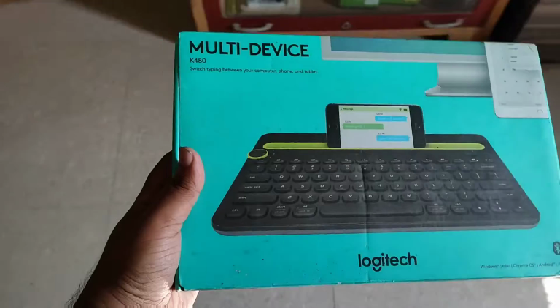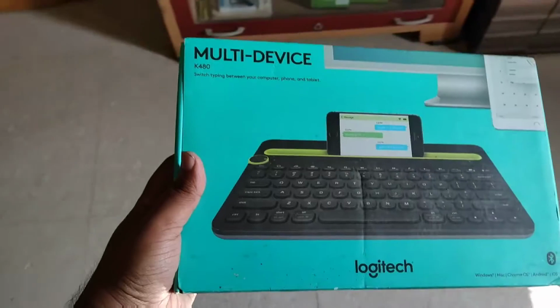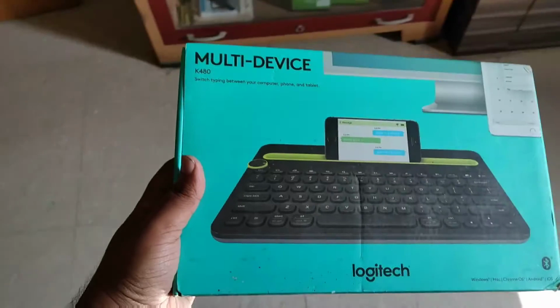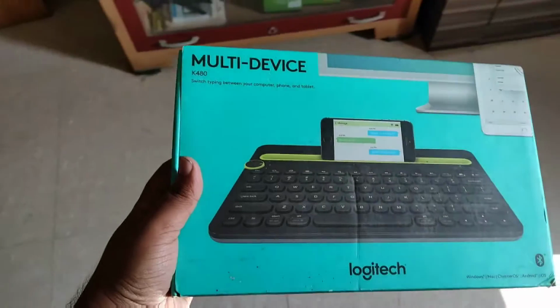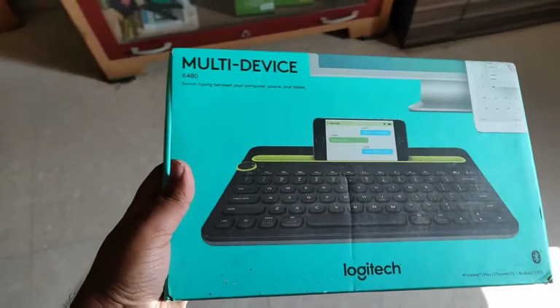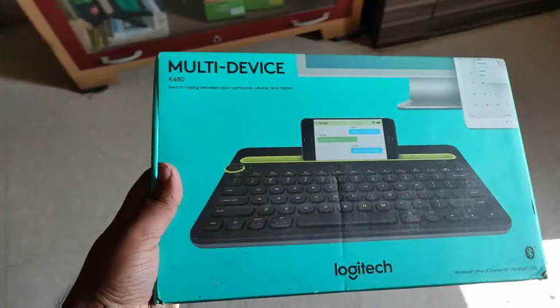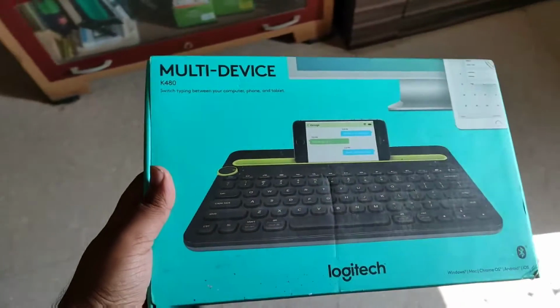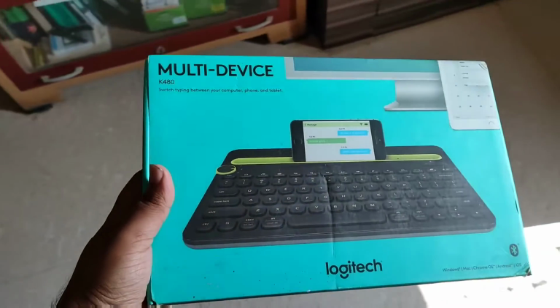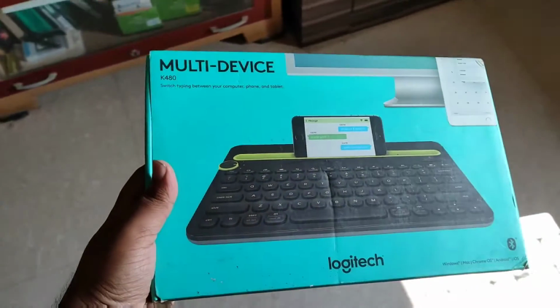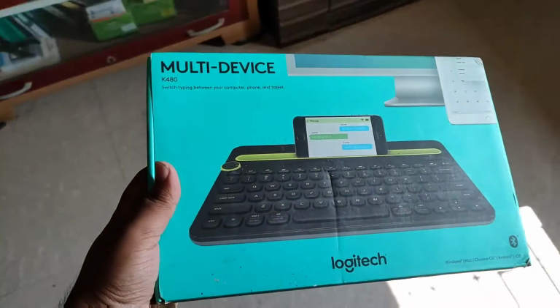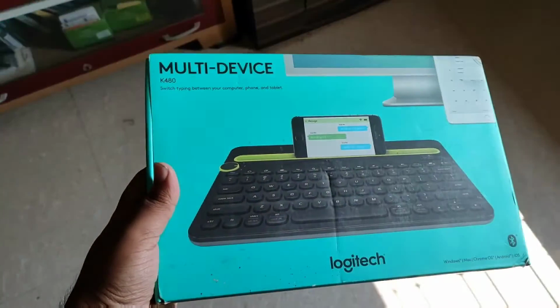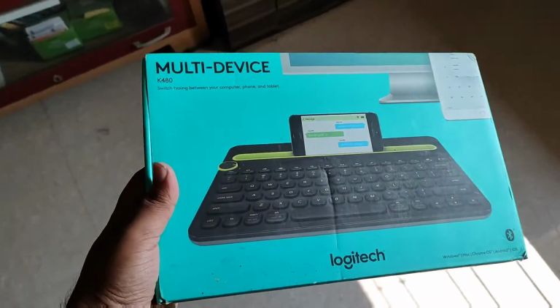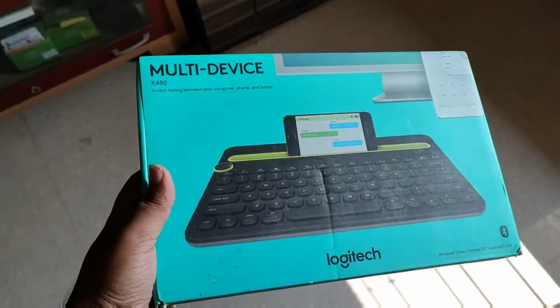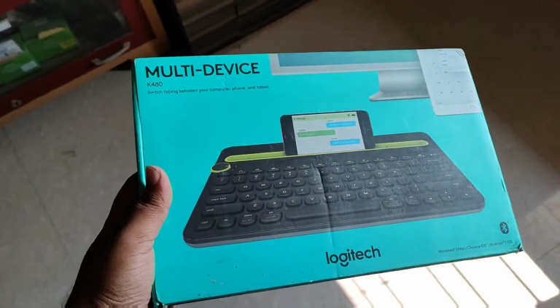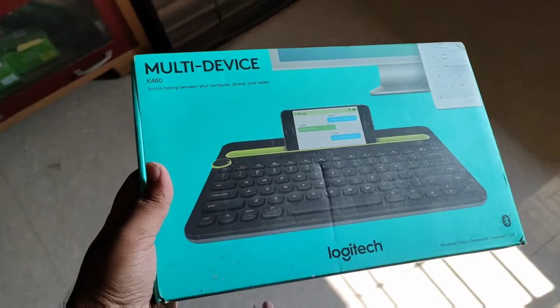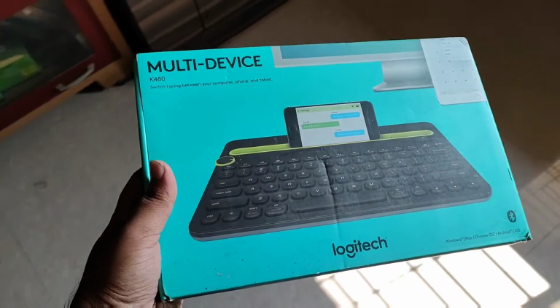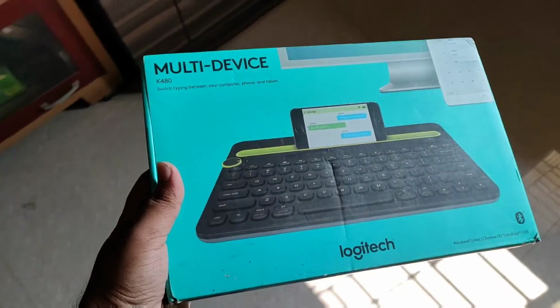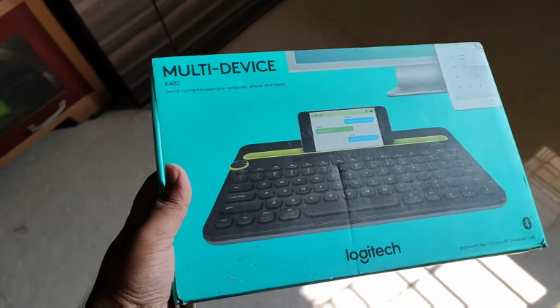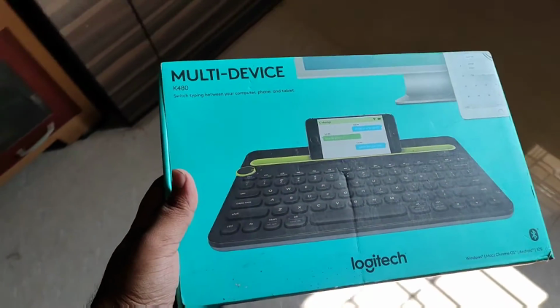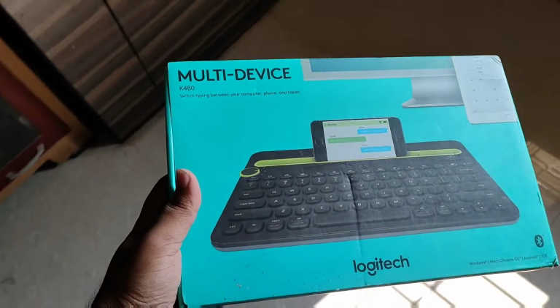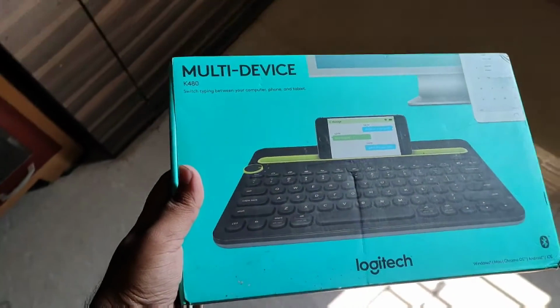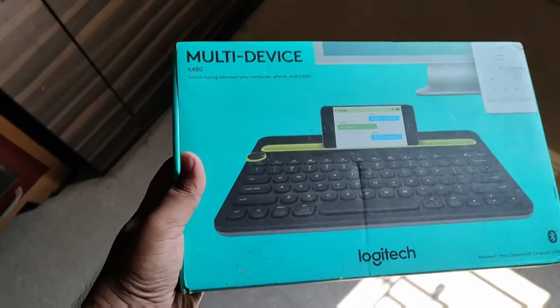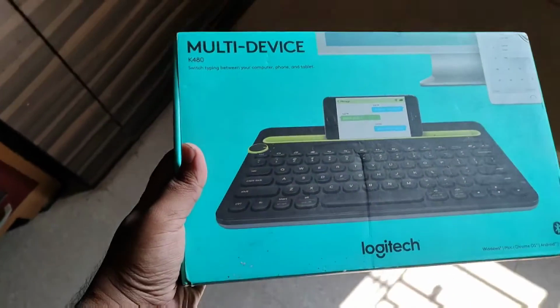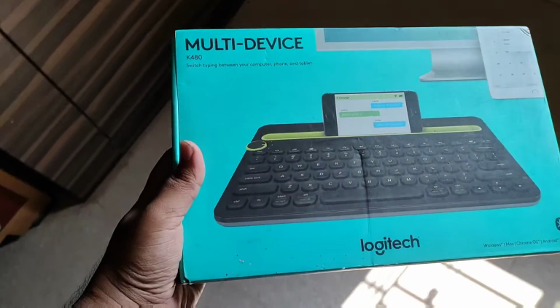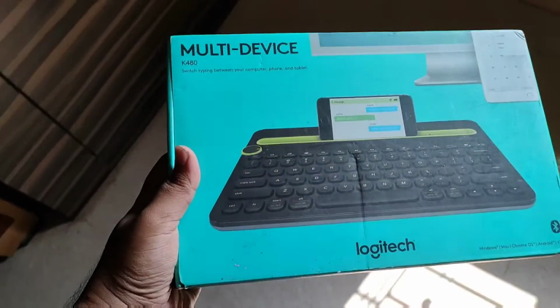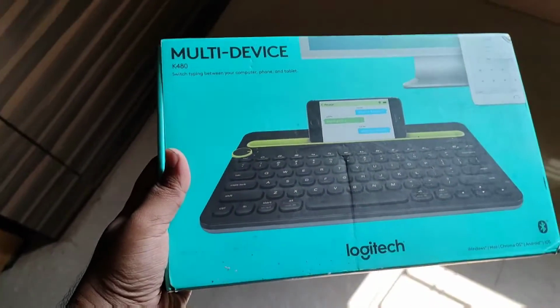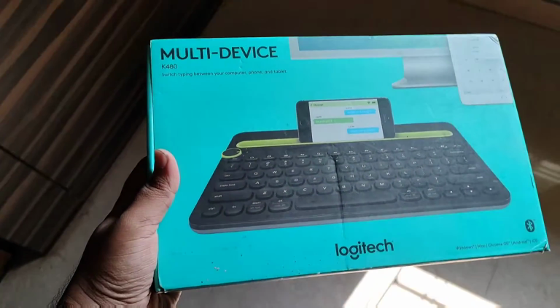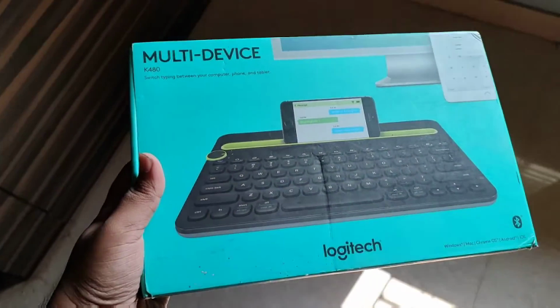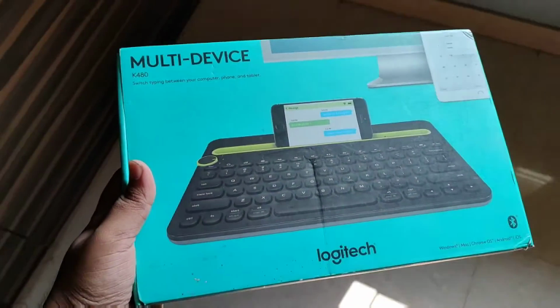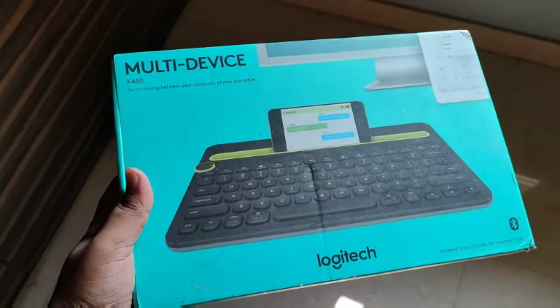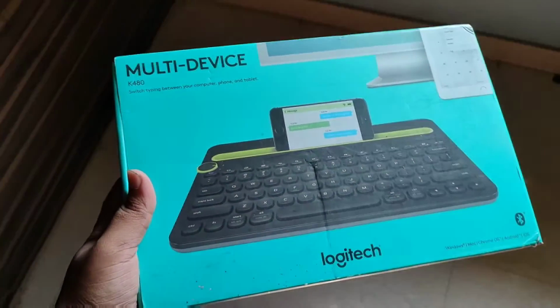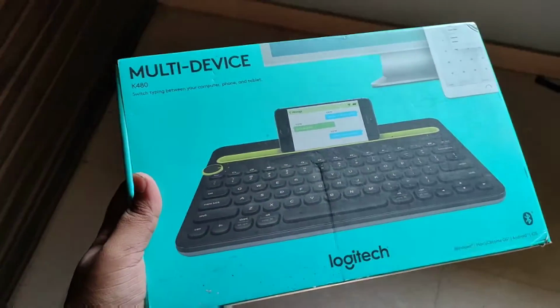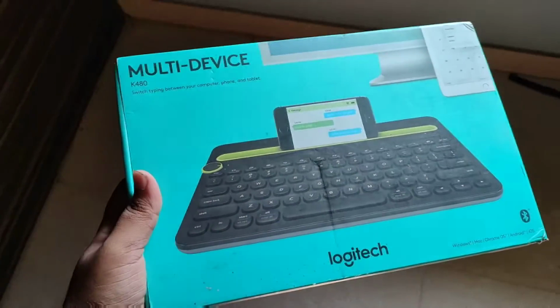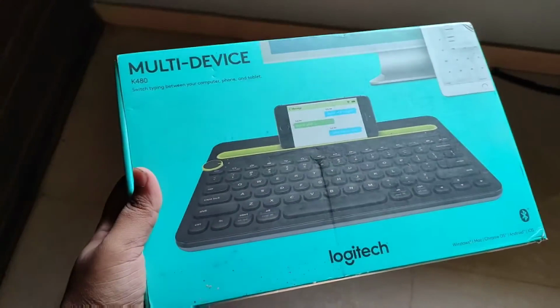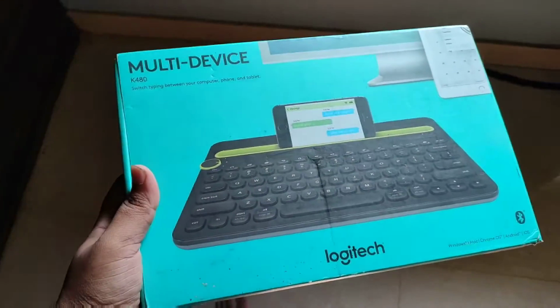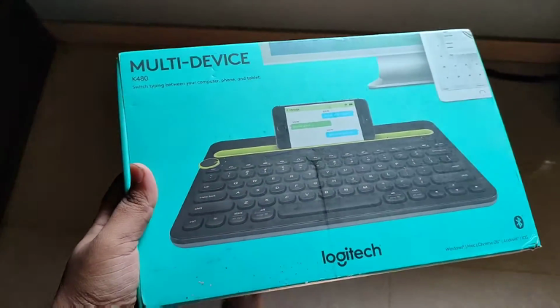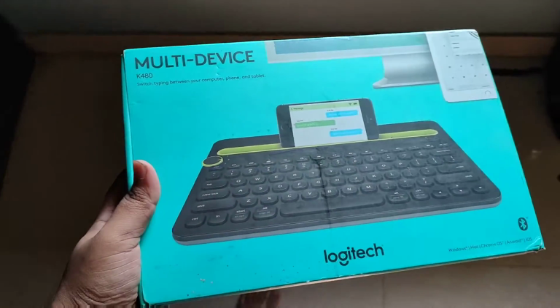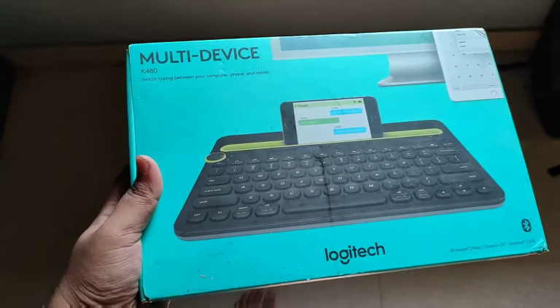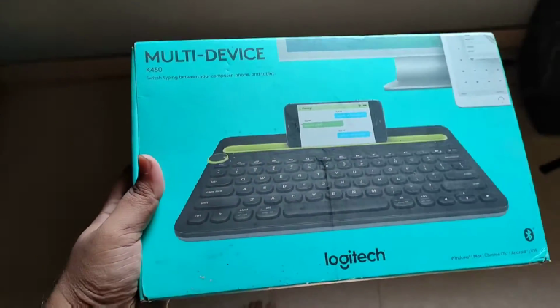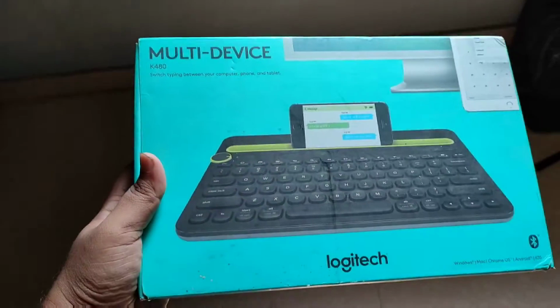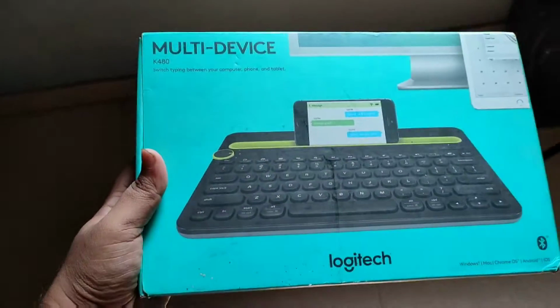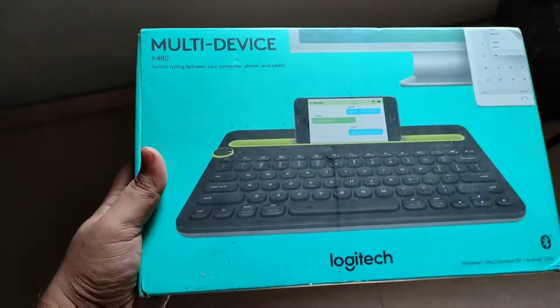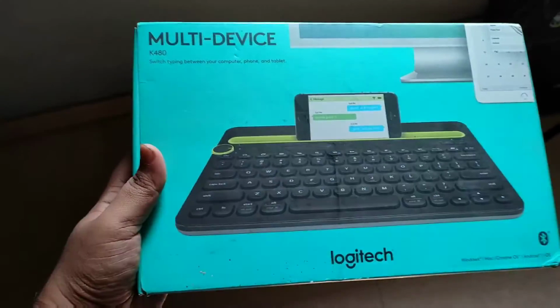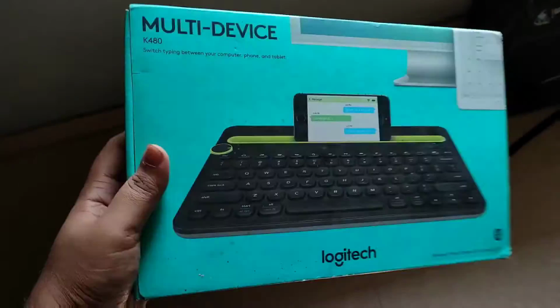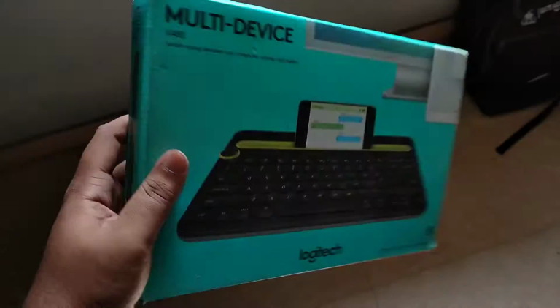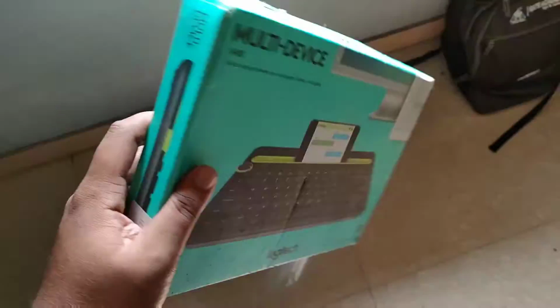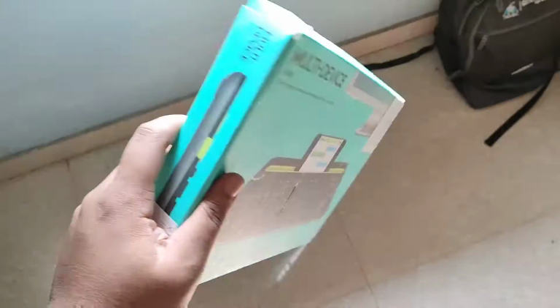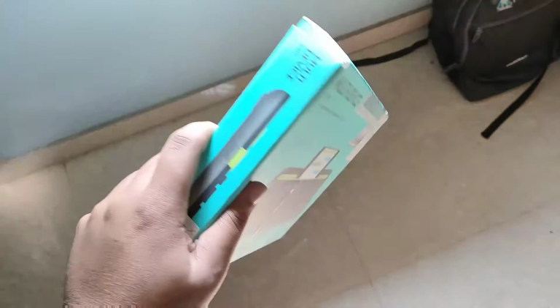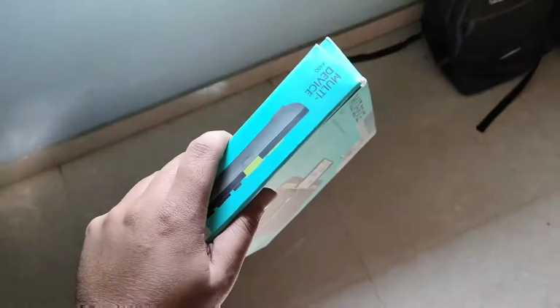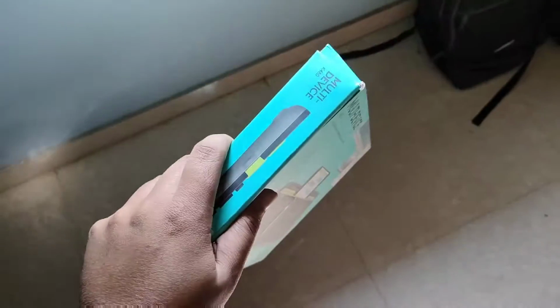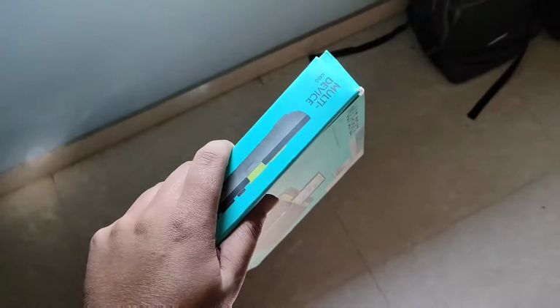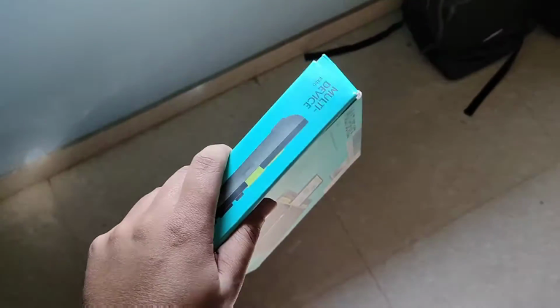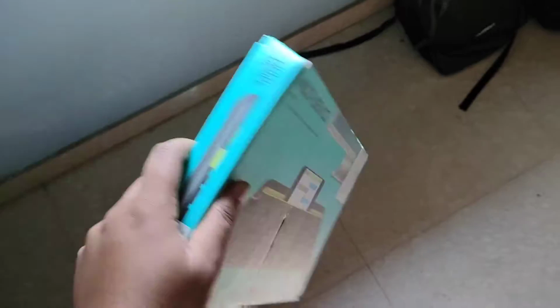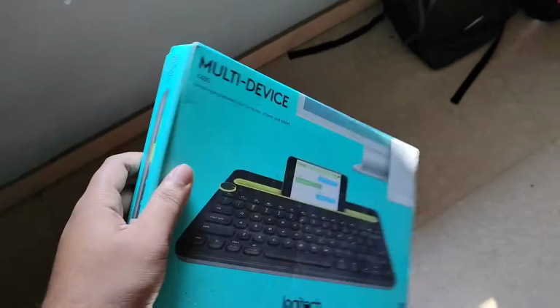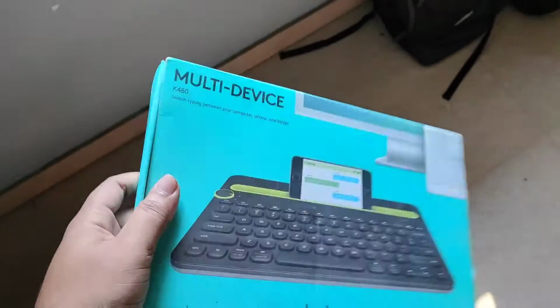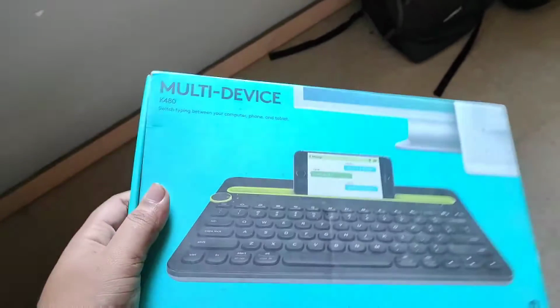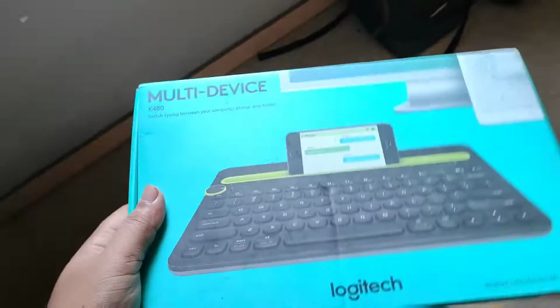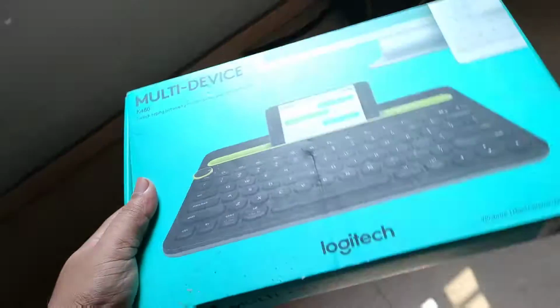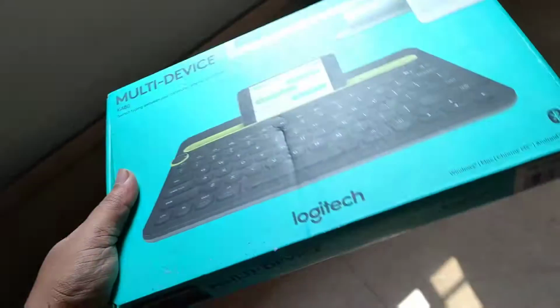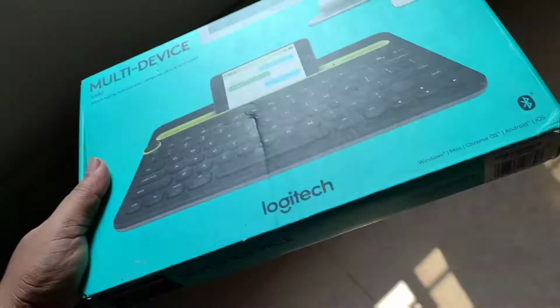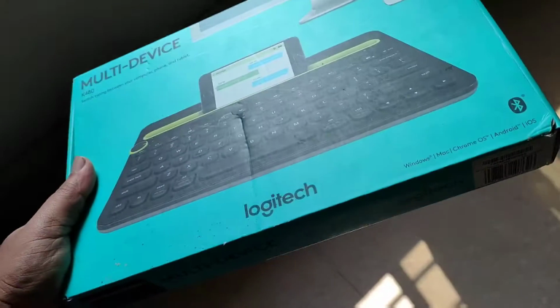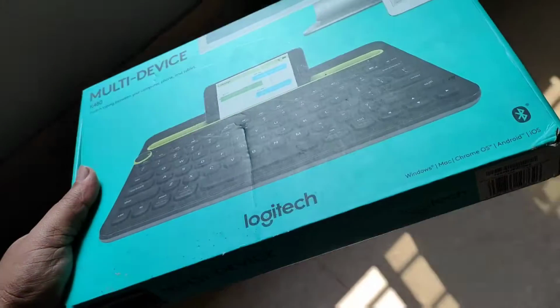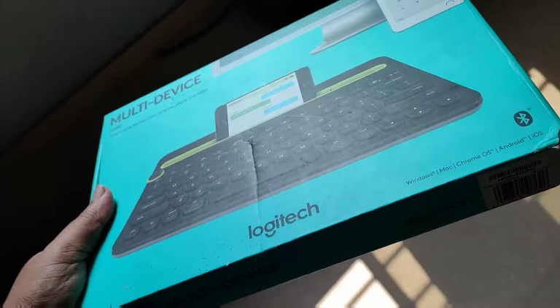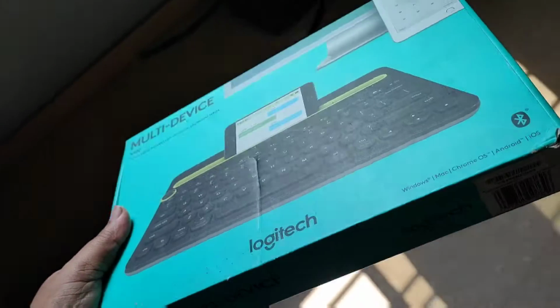The all-new Logitech portable K408 keyboard is here. Without further delay, let's get started.